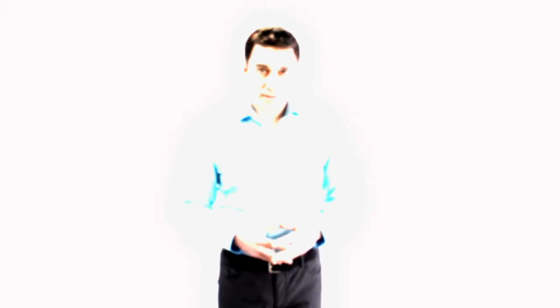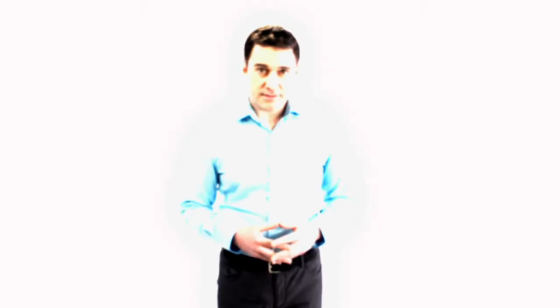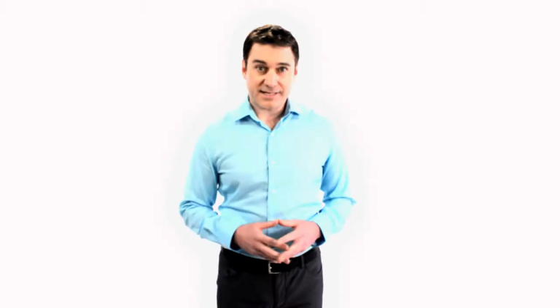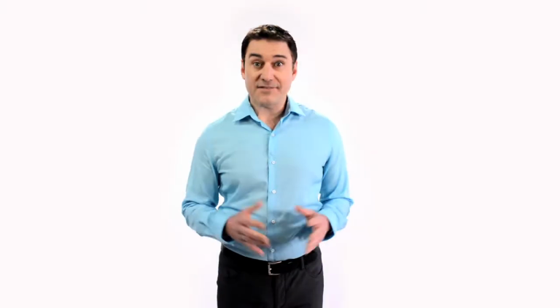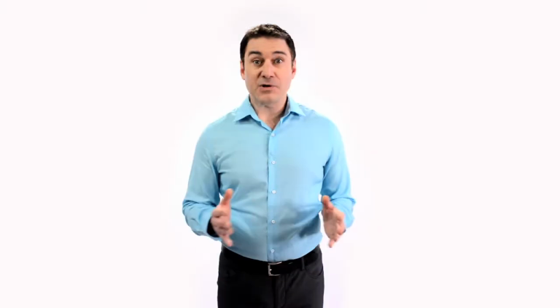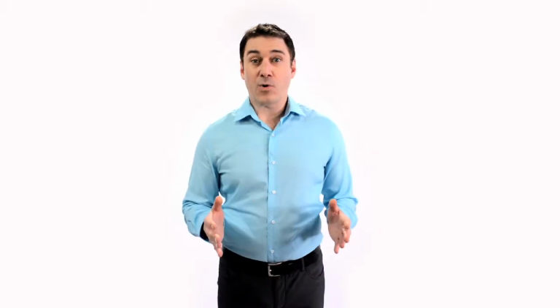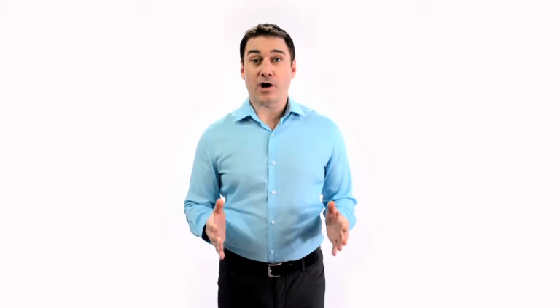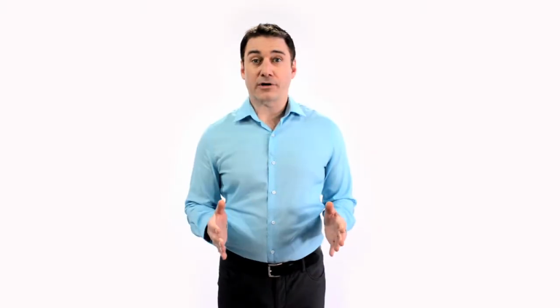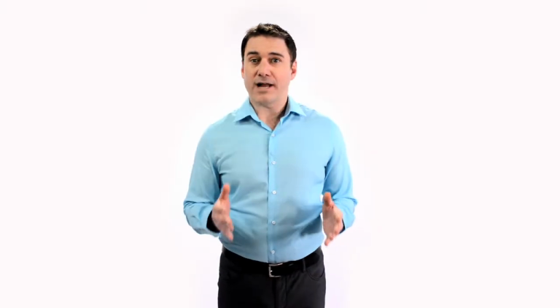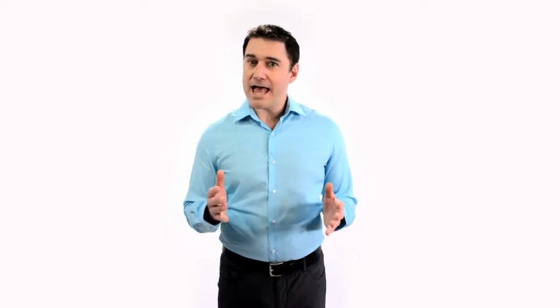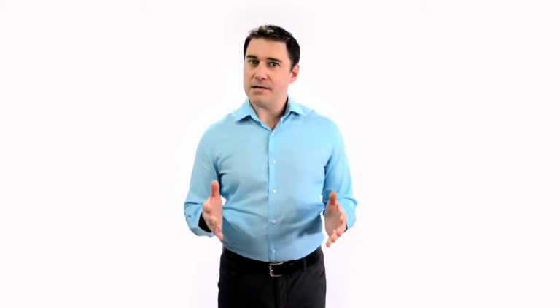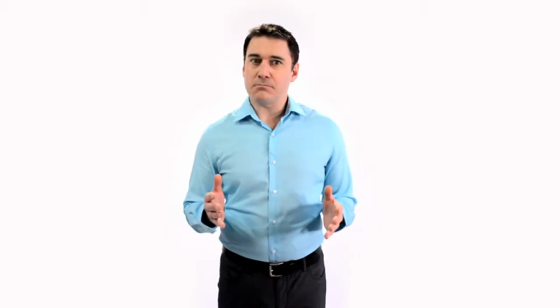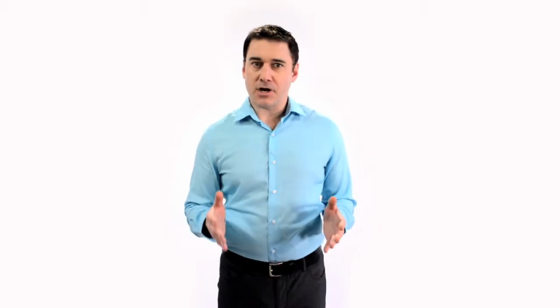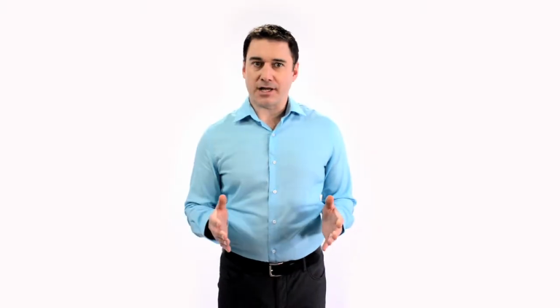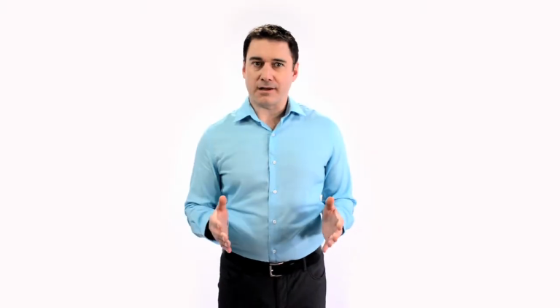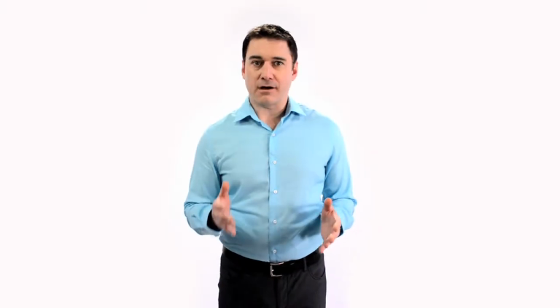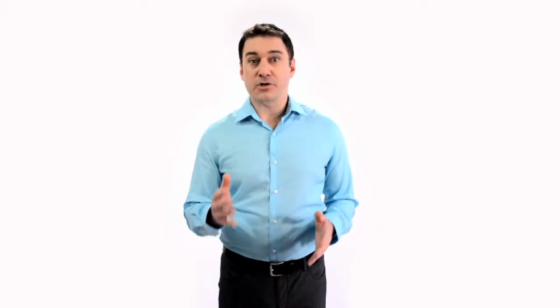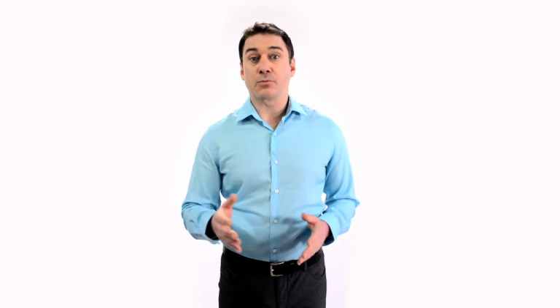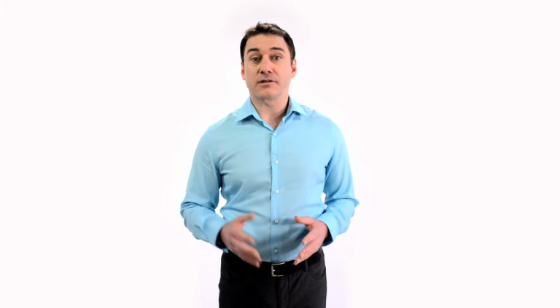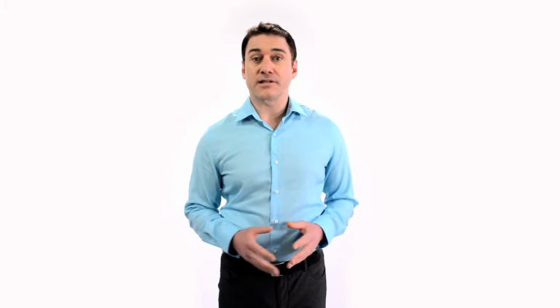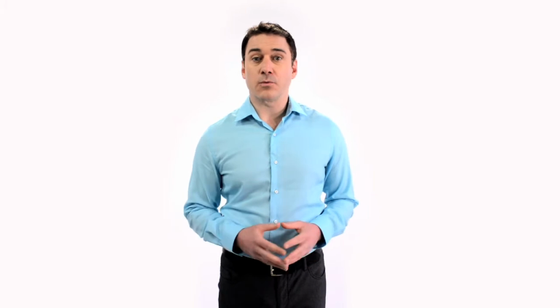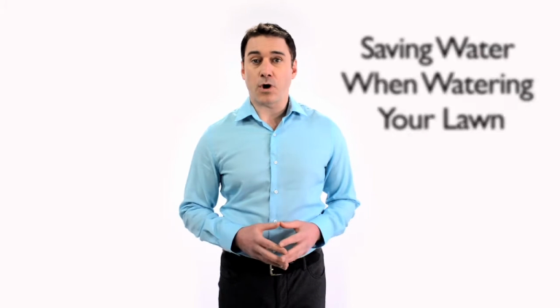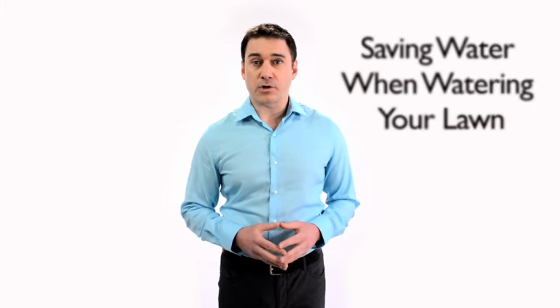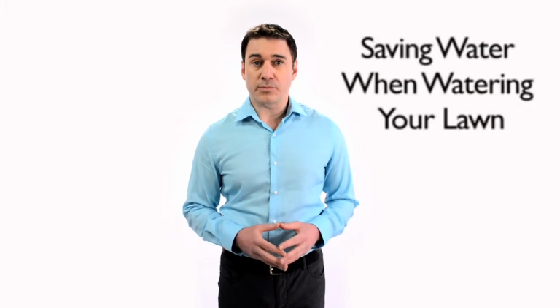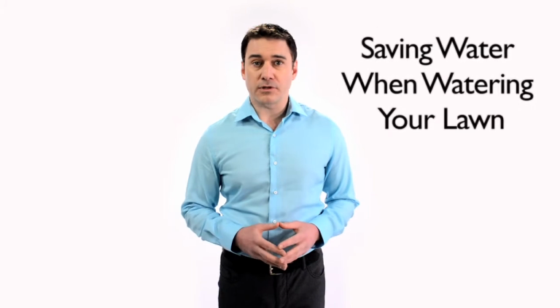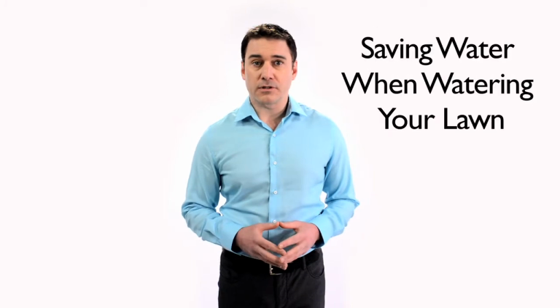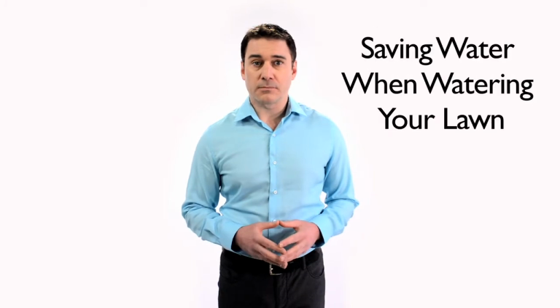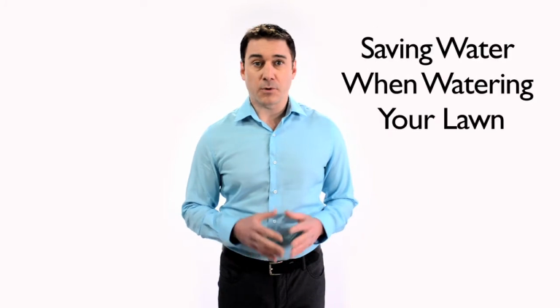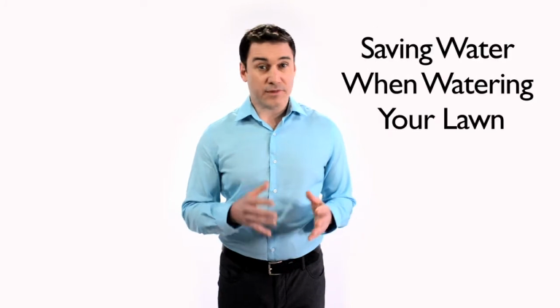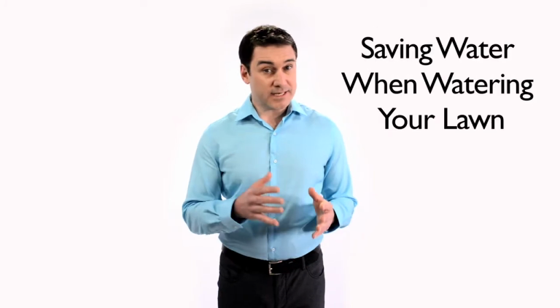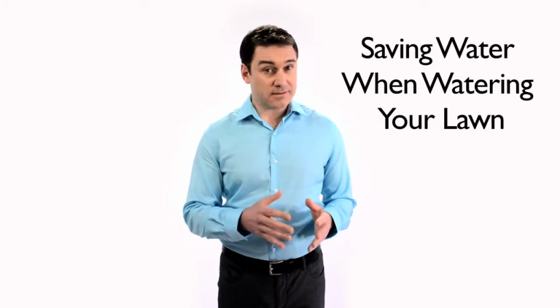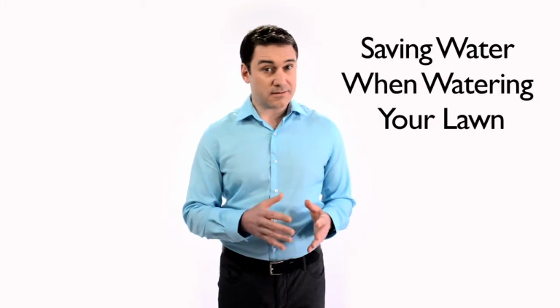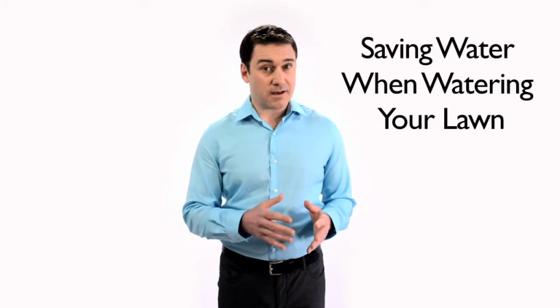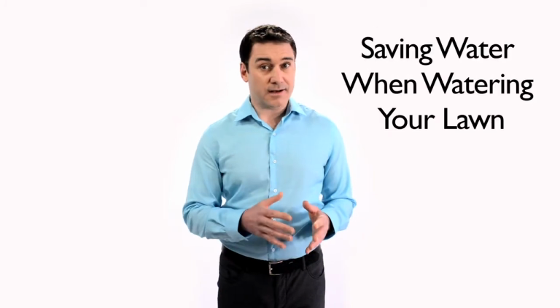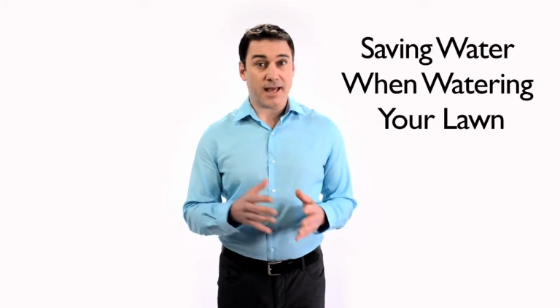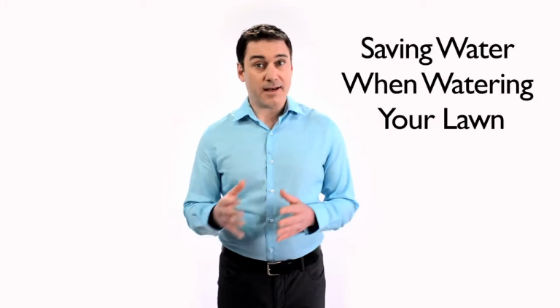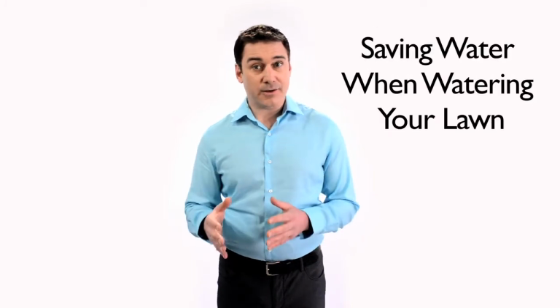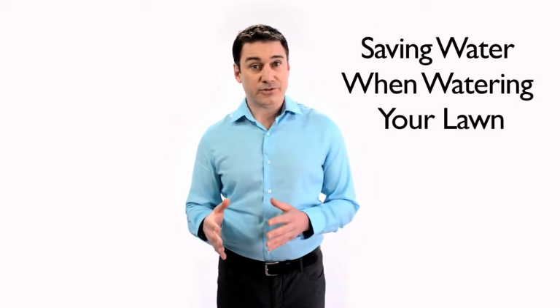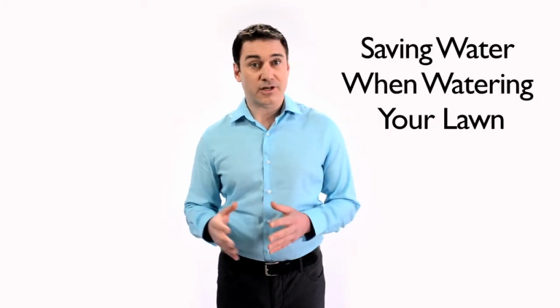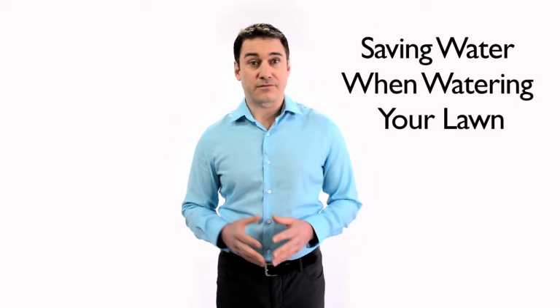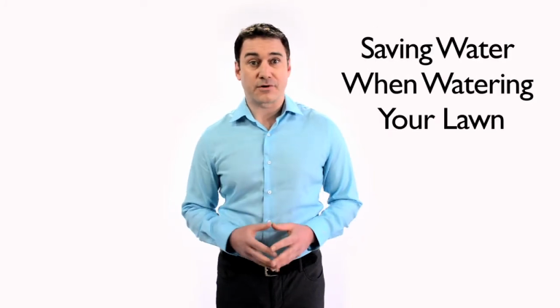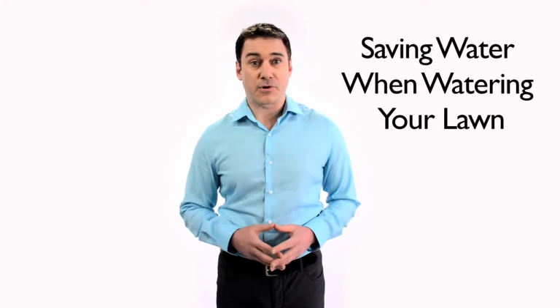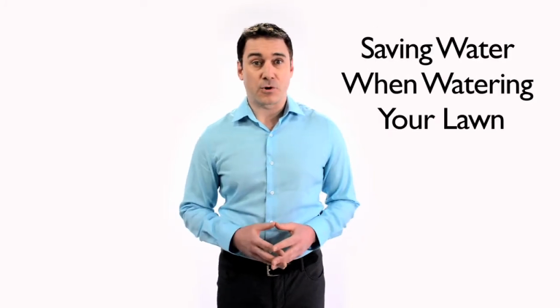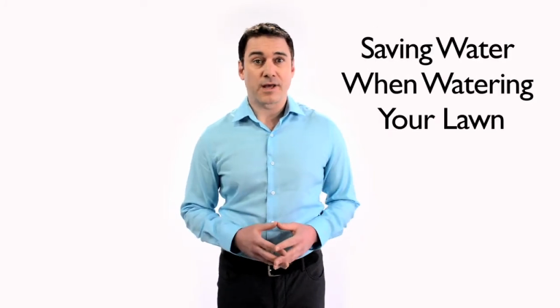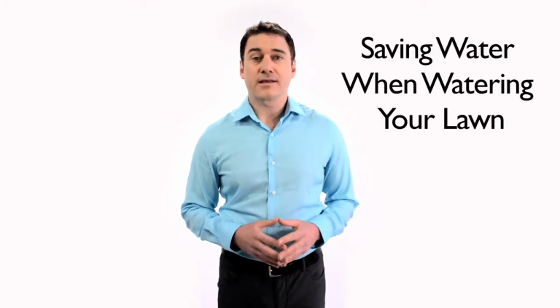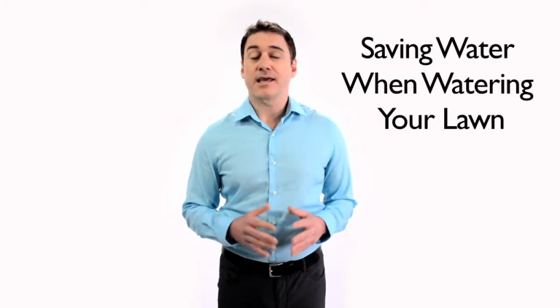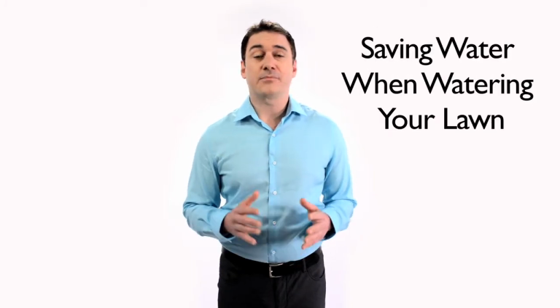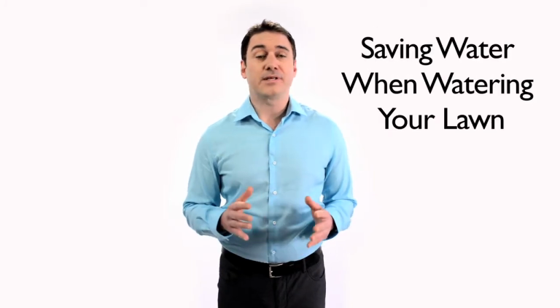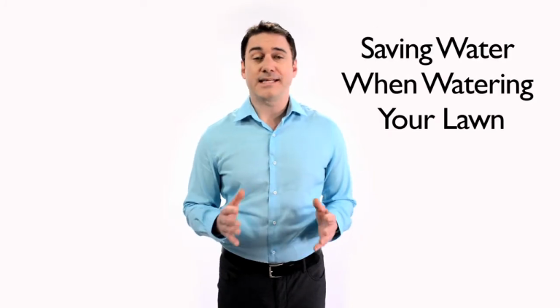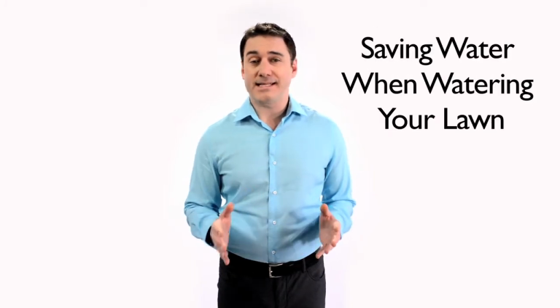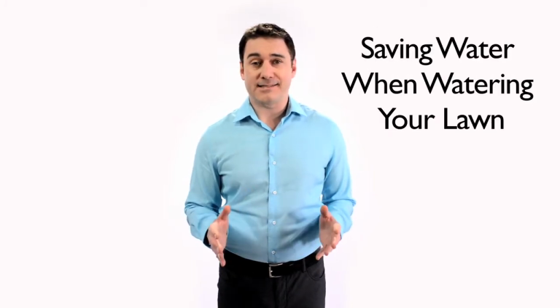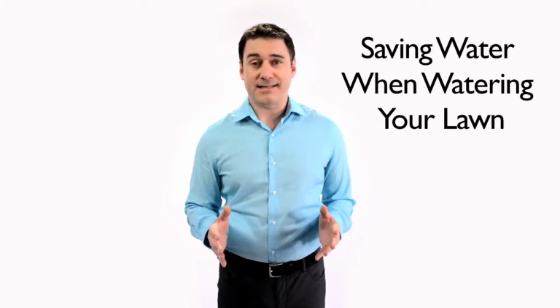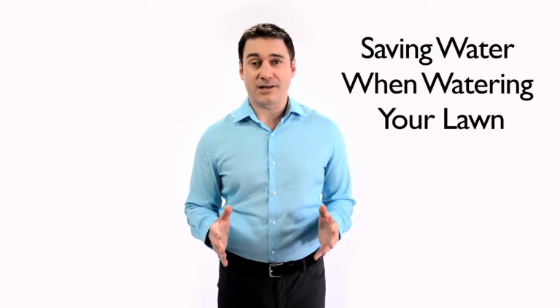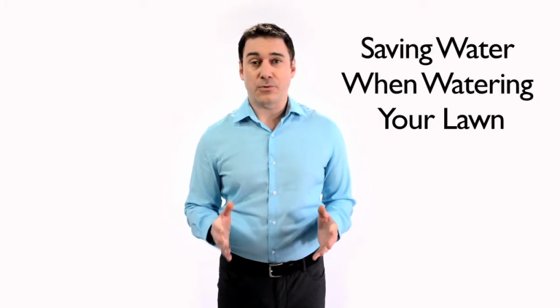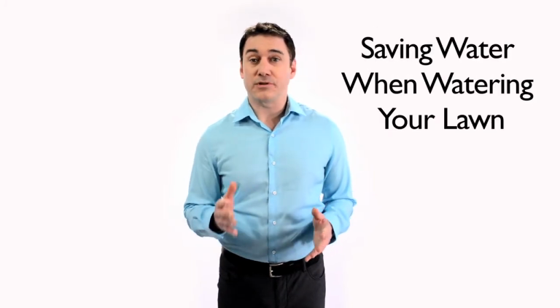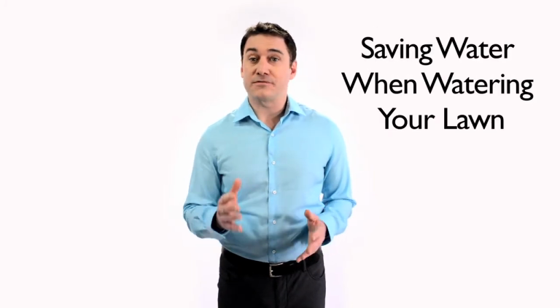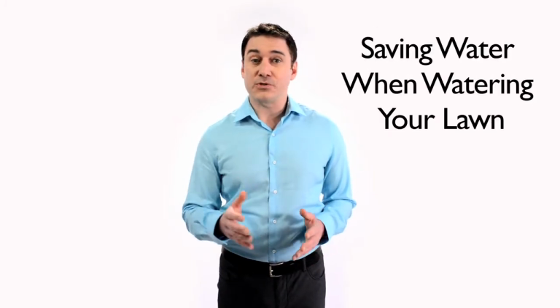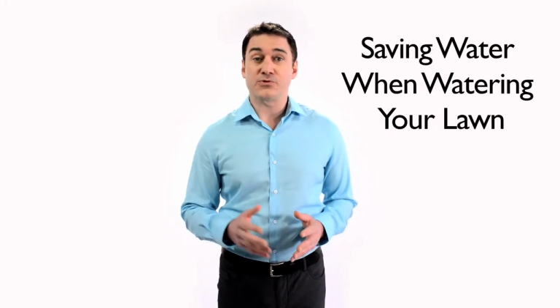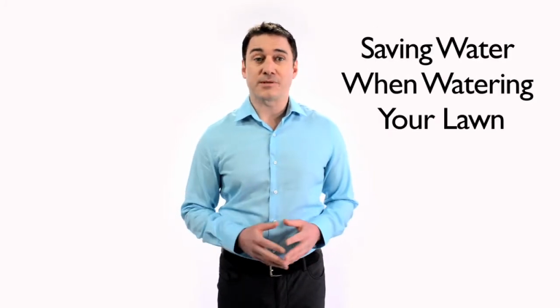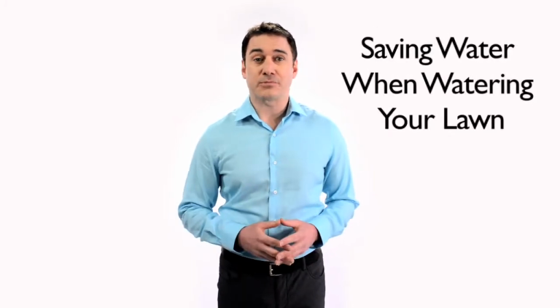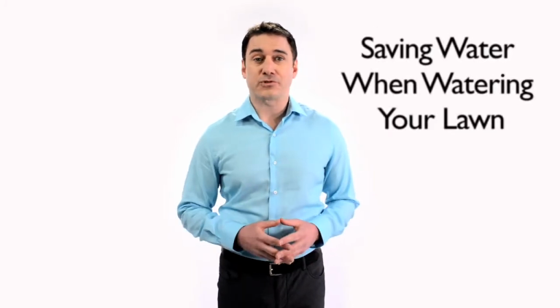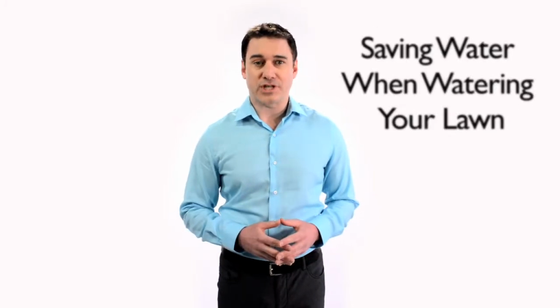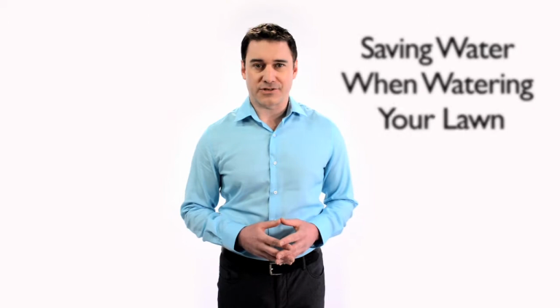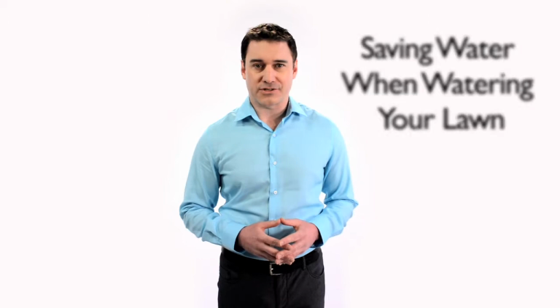Saving water and money on your monthly water bill both inside and outside of your home can be easy with a few simple changes.